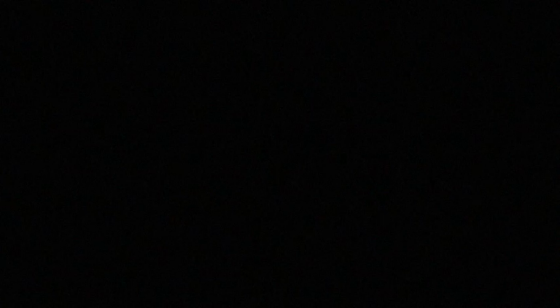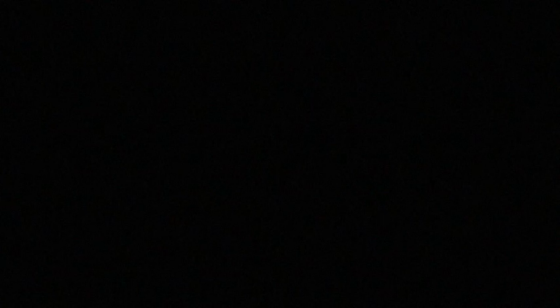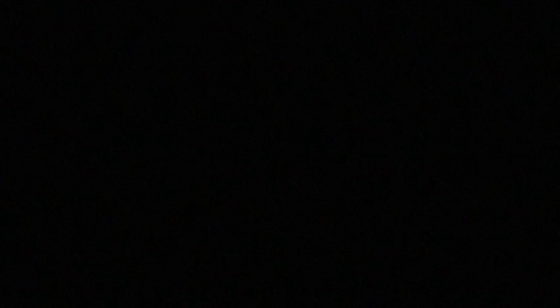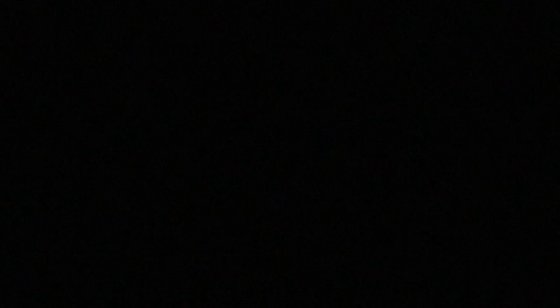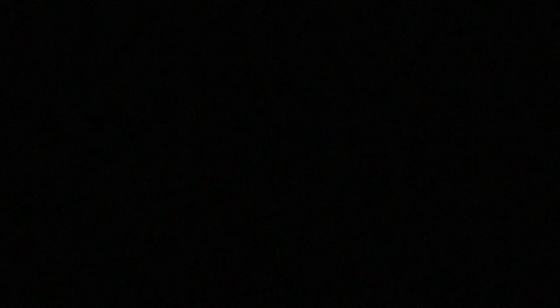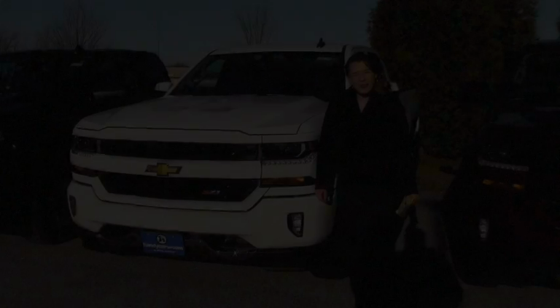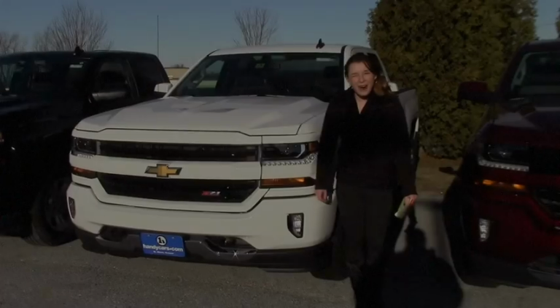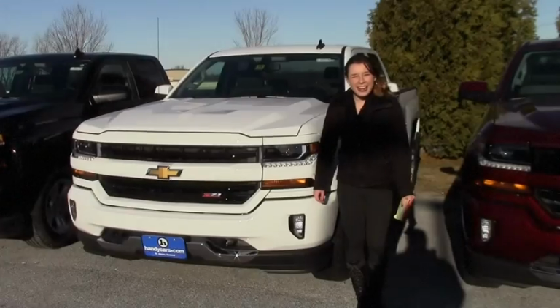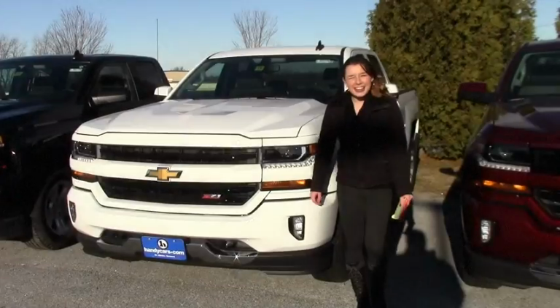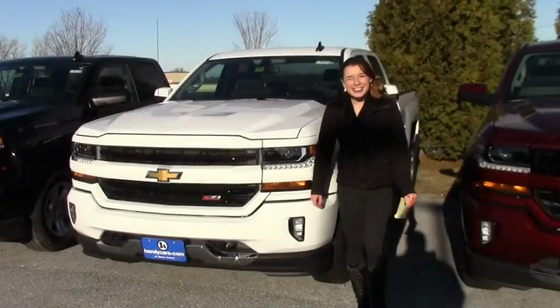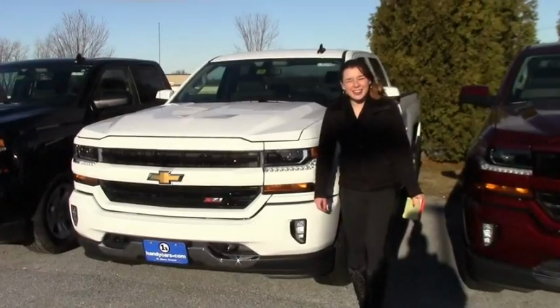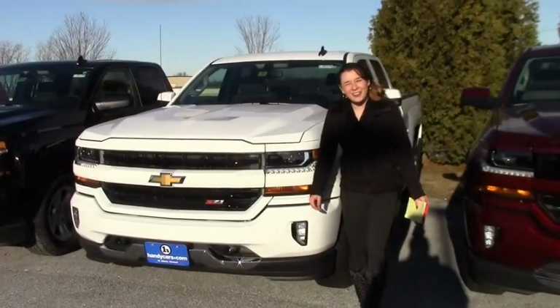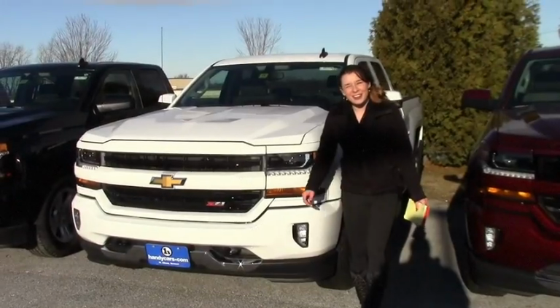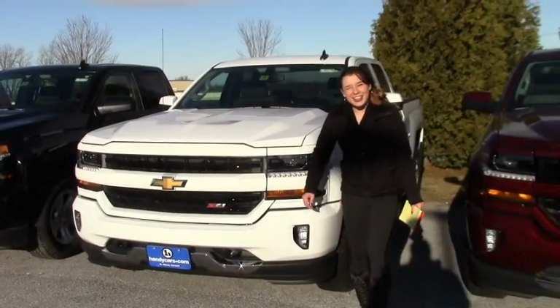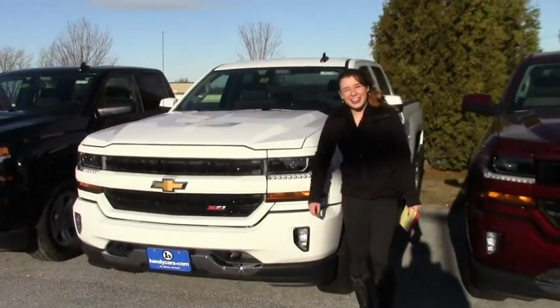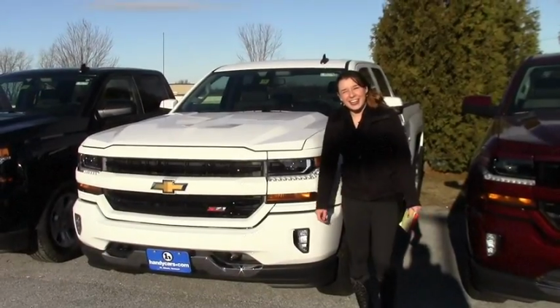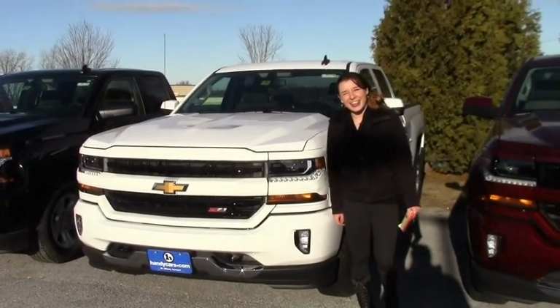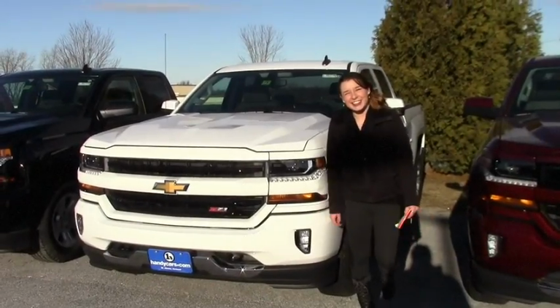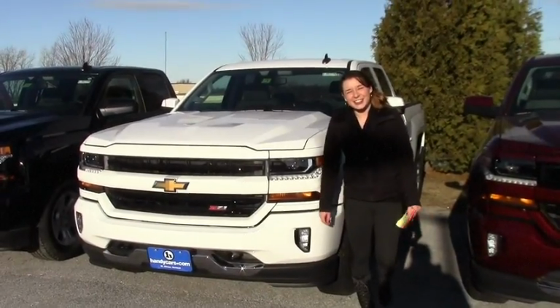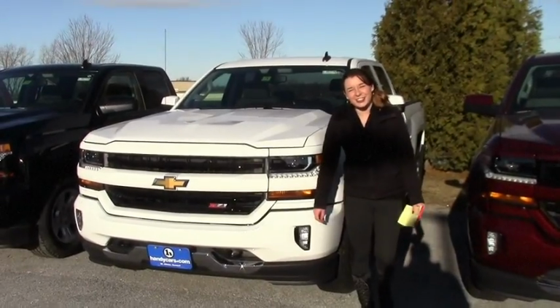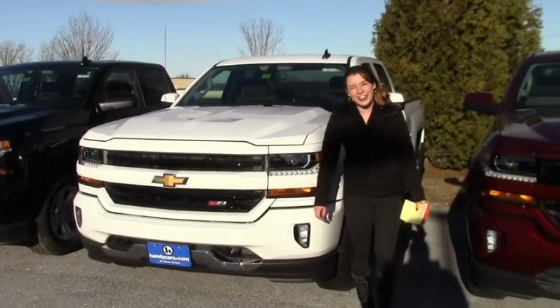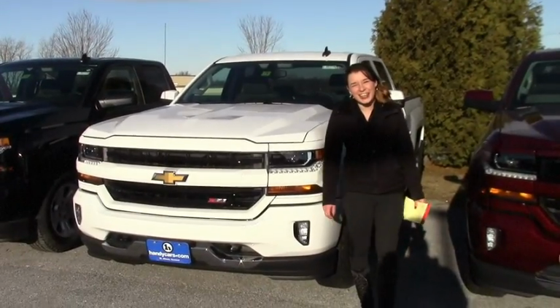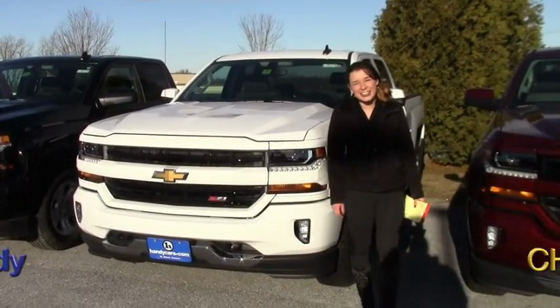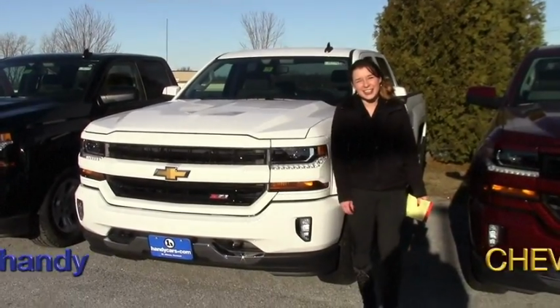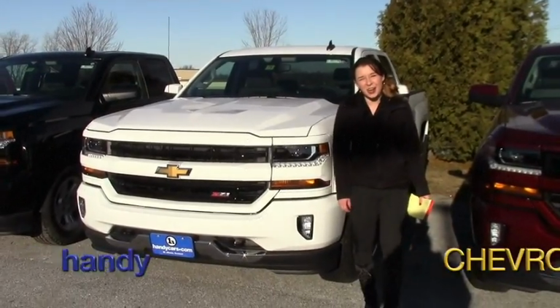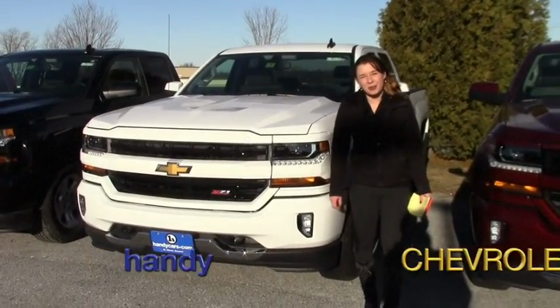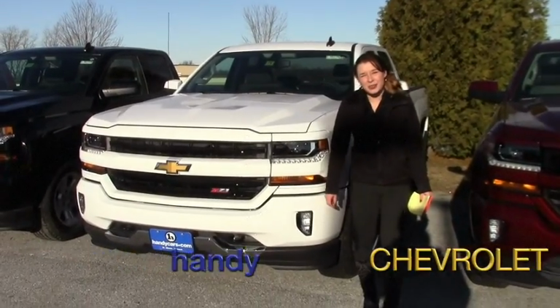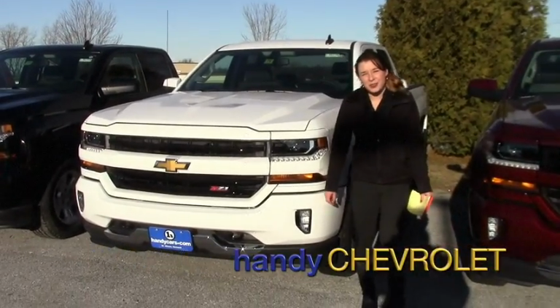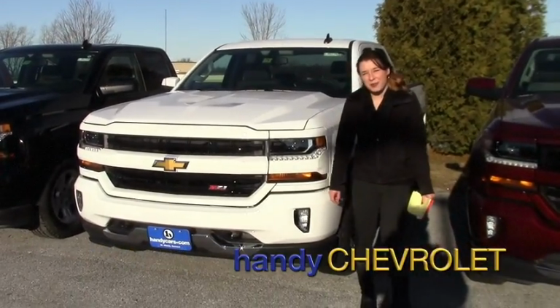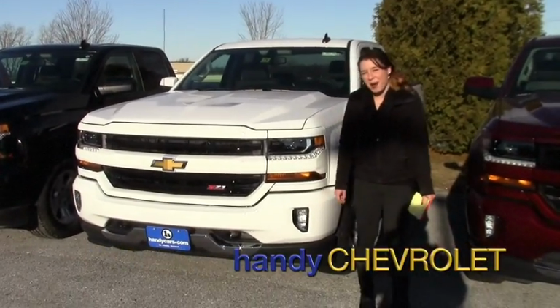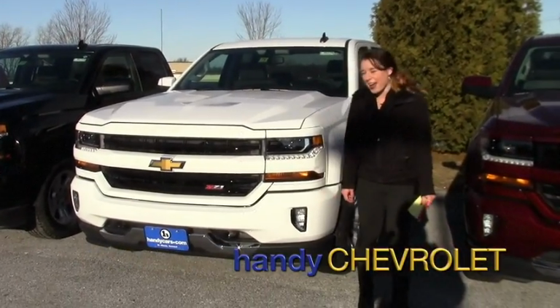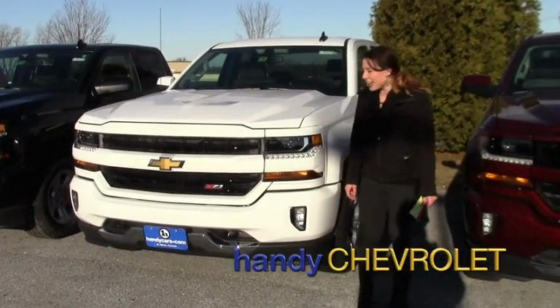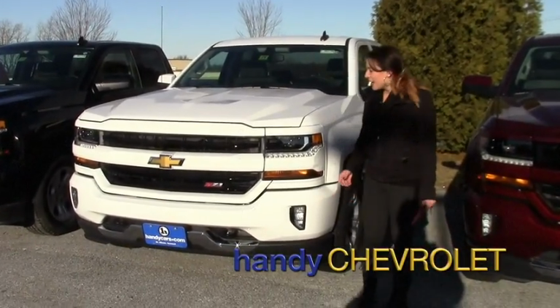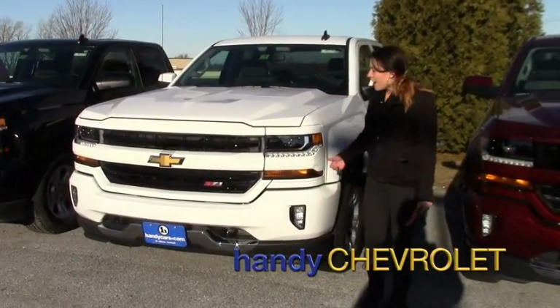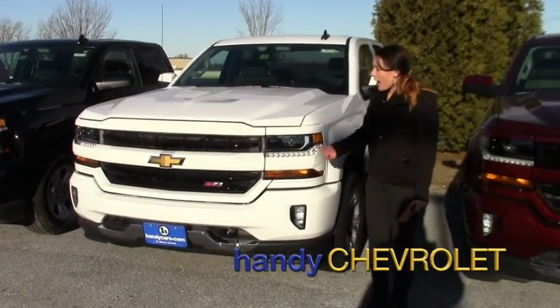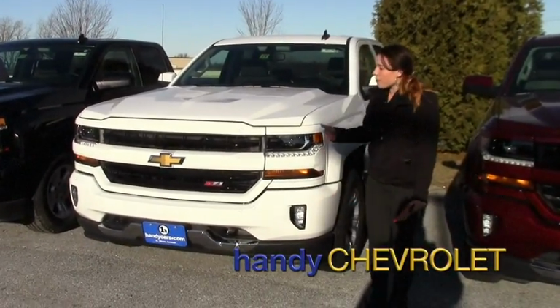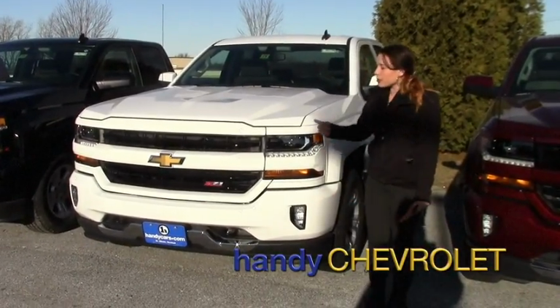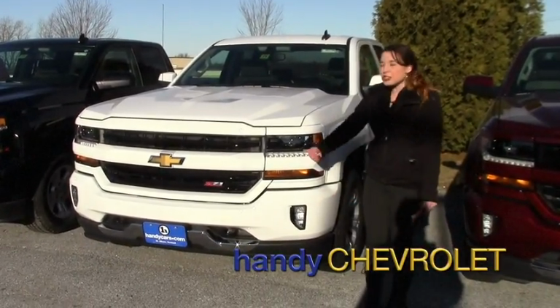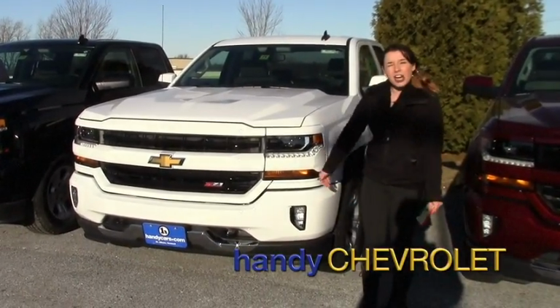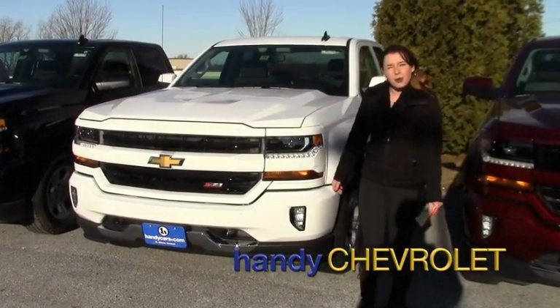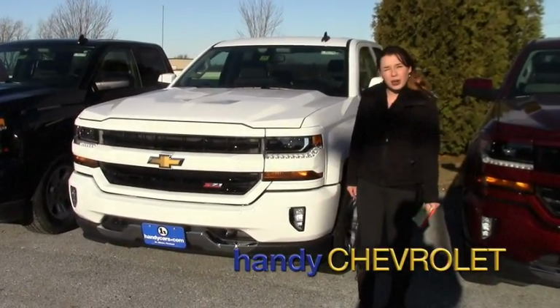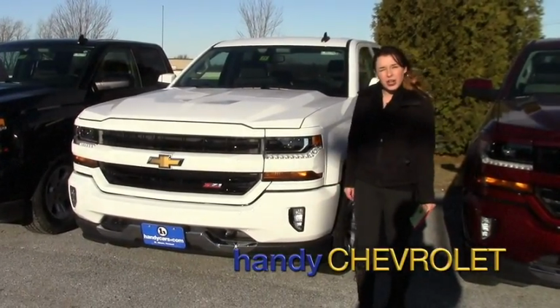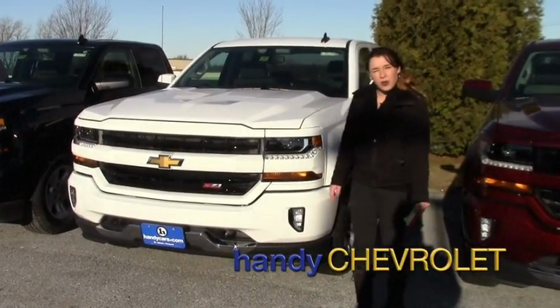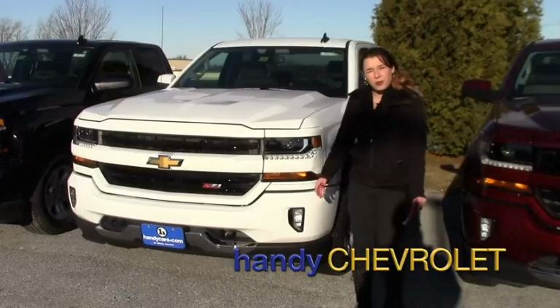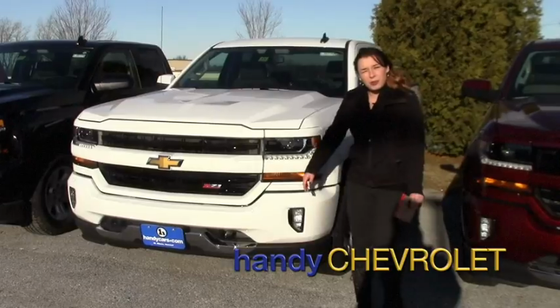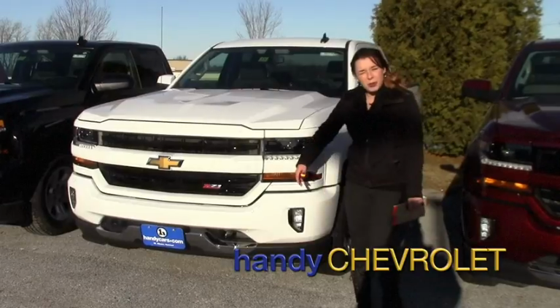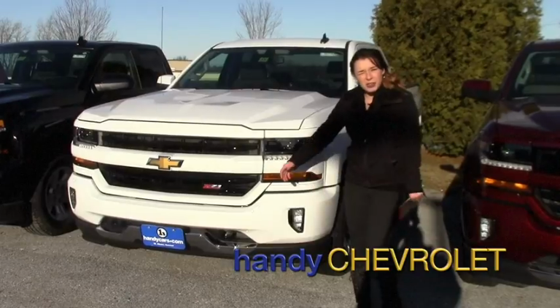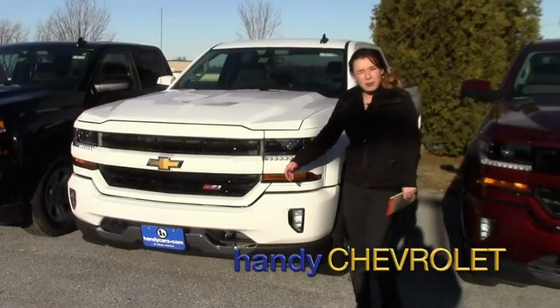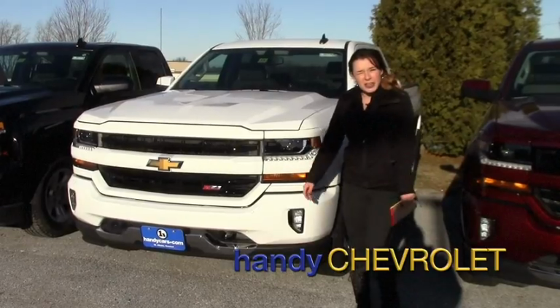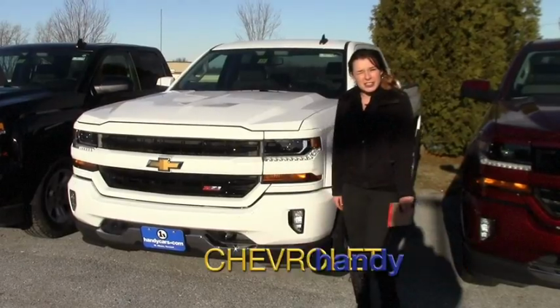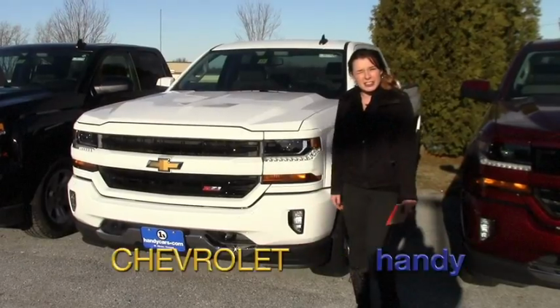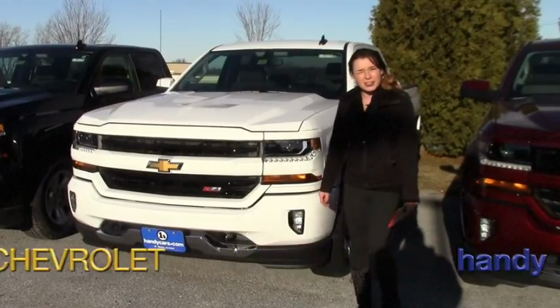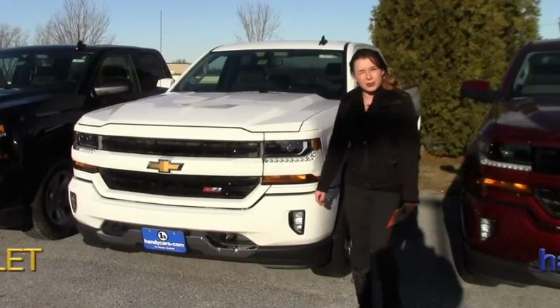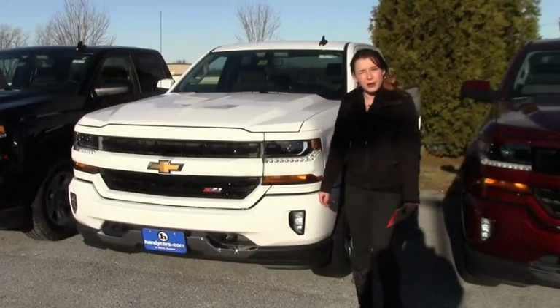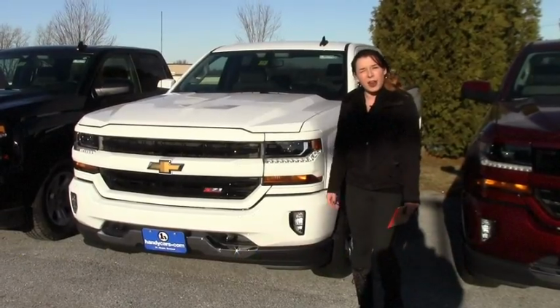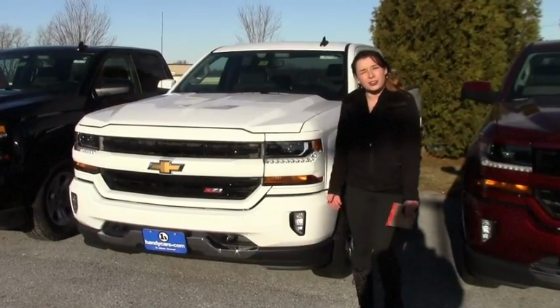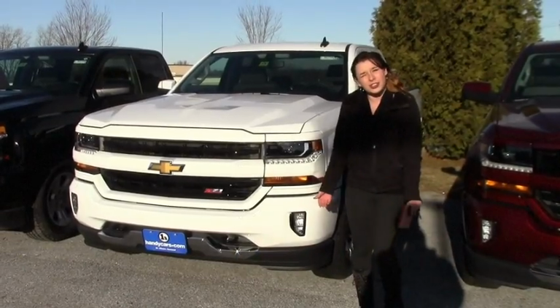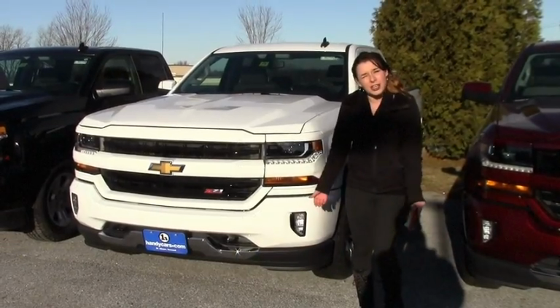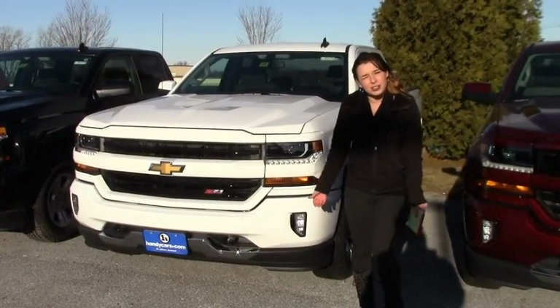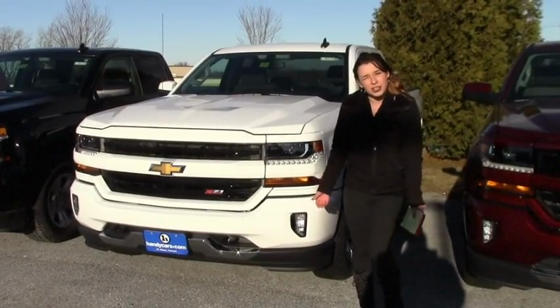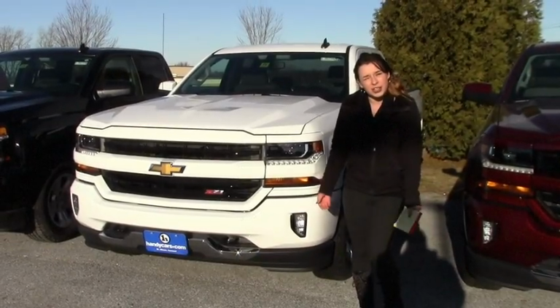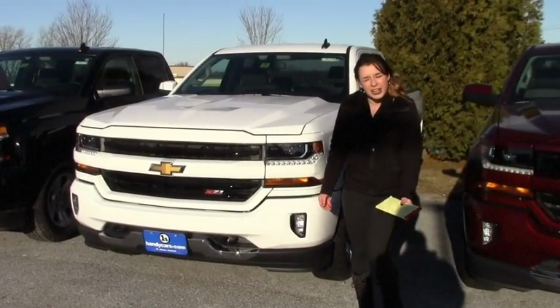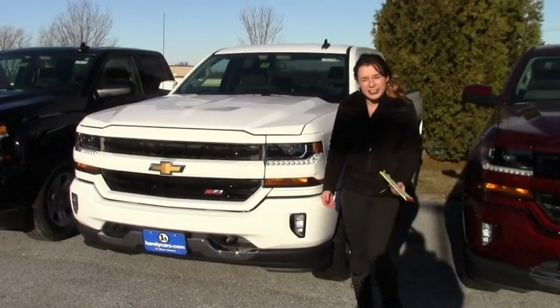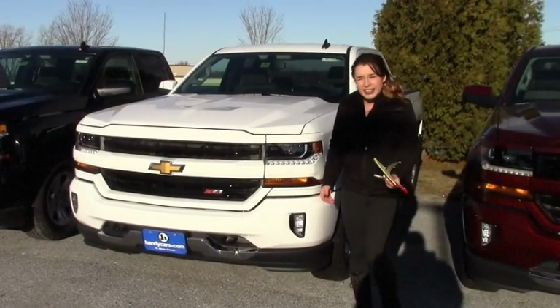Good morning, Wiley. Sam over here at Handy Chevrolet in St. Albans, Vermont. I just kind of wanted to go over a pretty basic Silverado, just to get you a good idea.